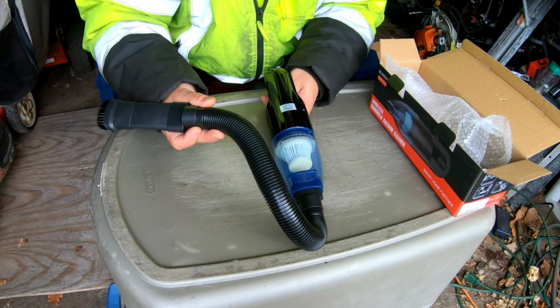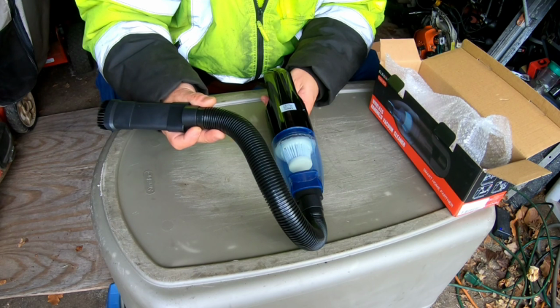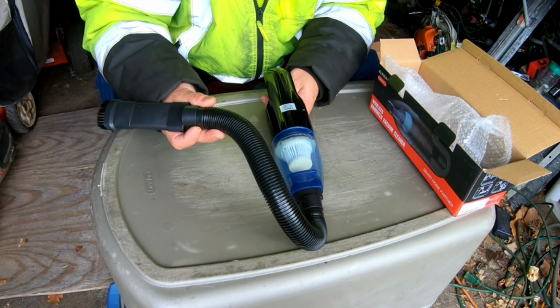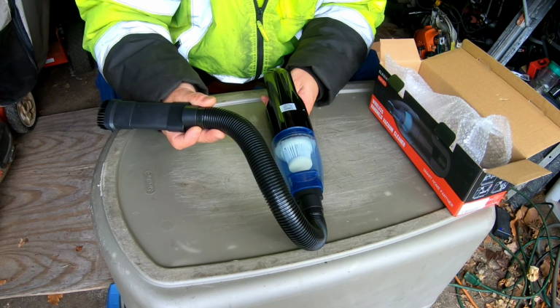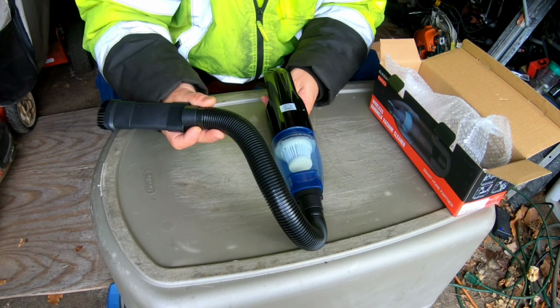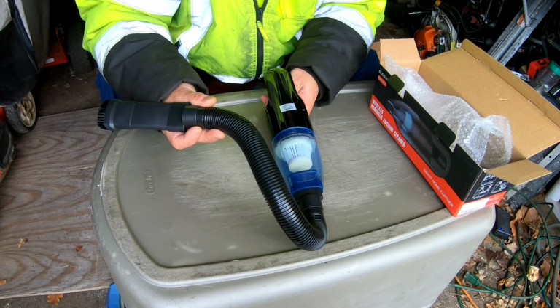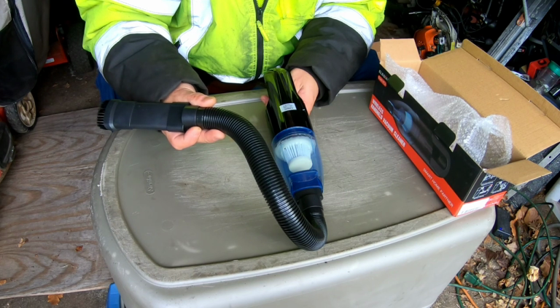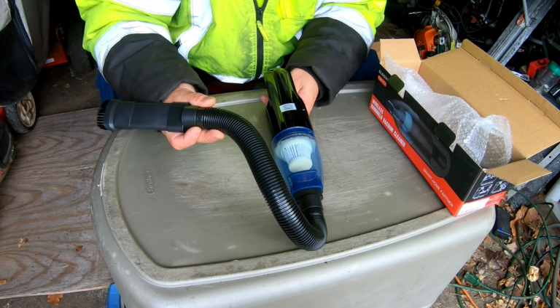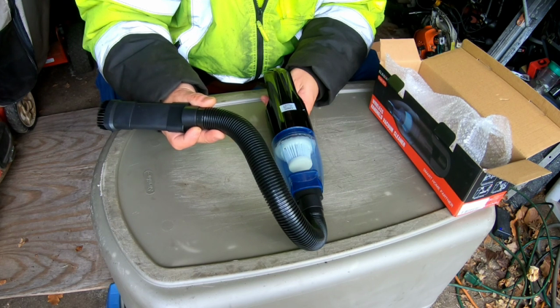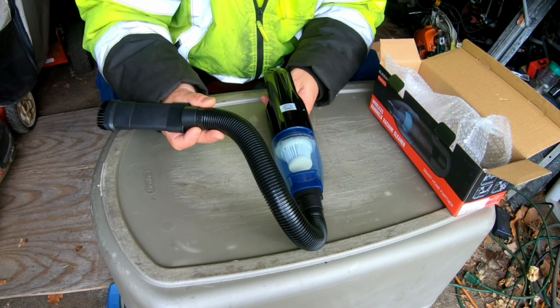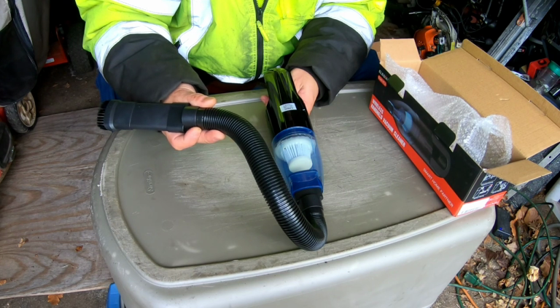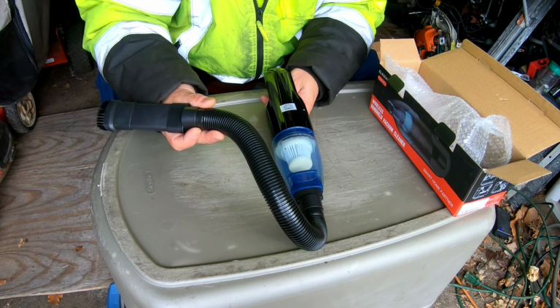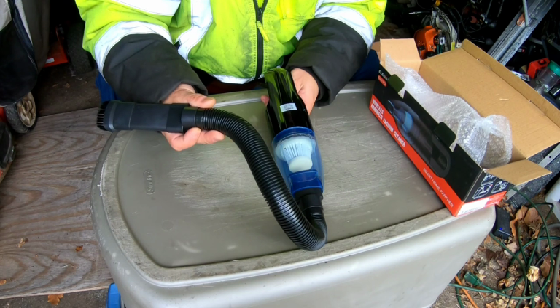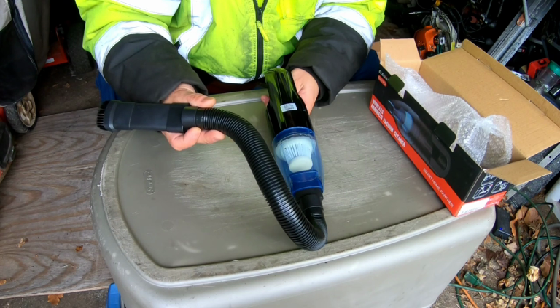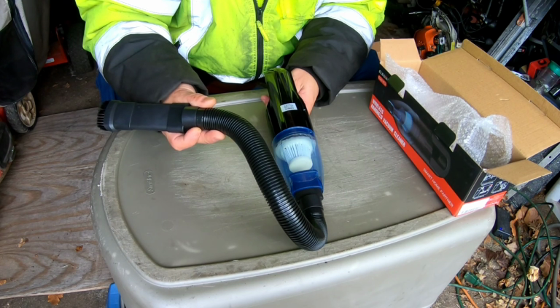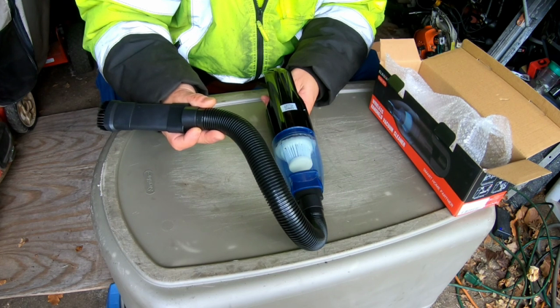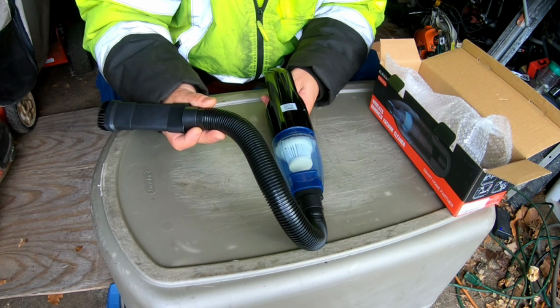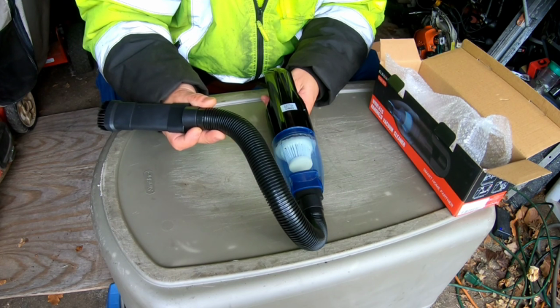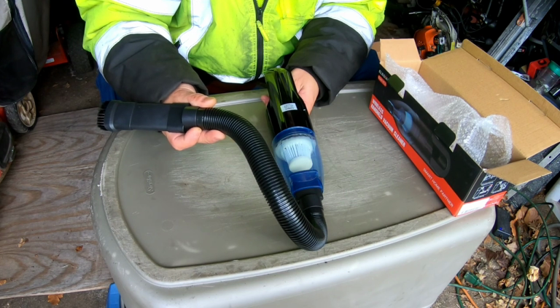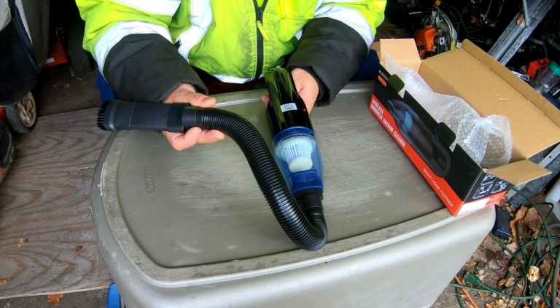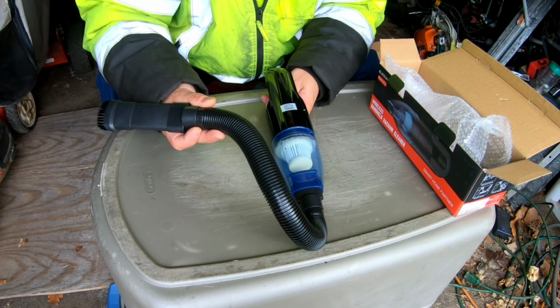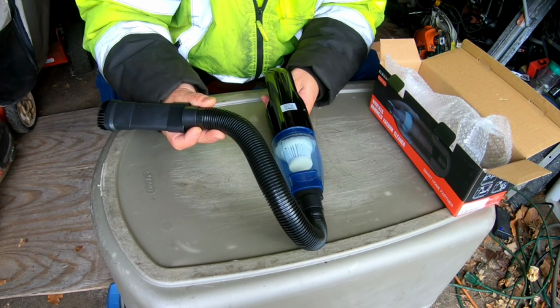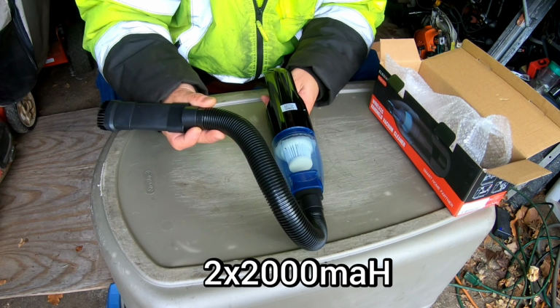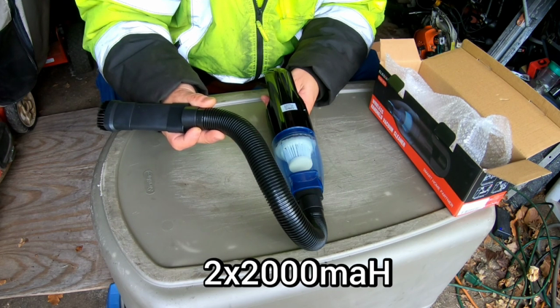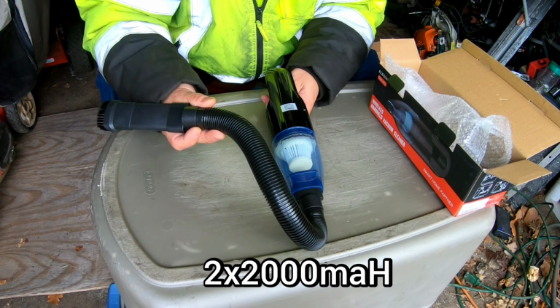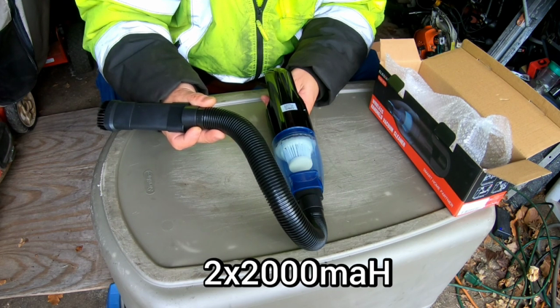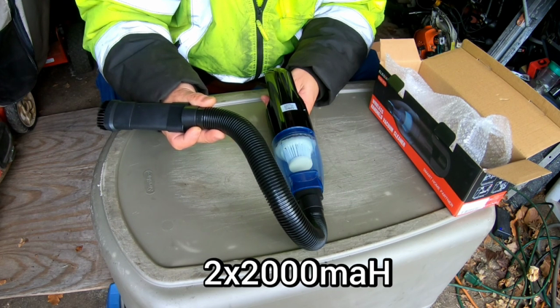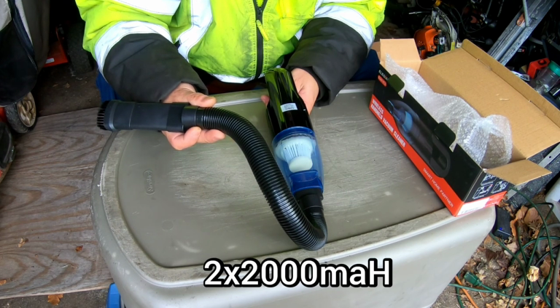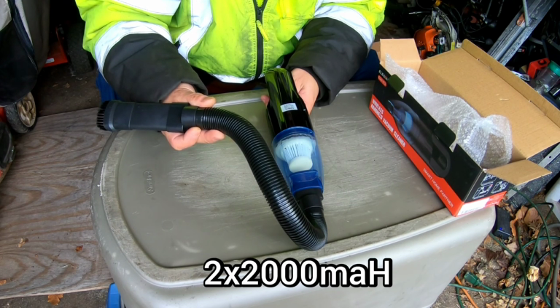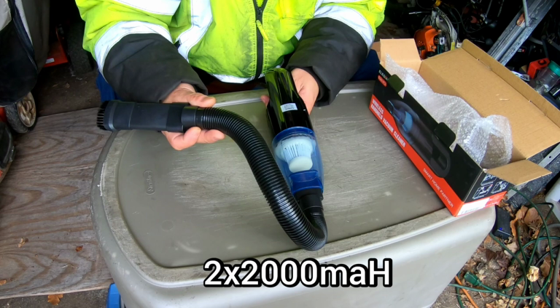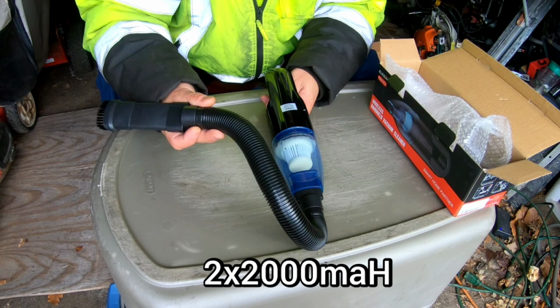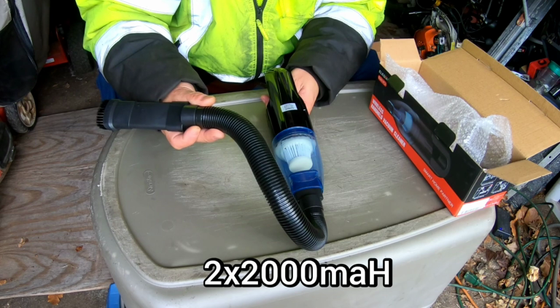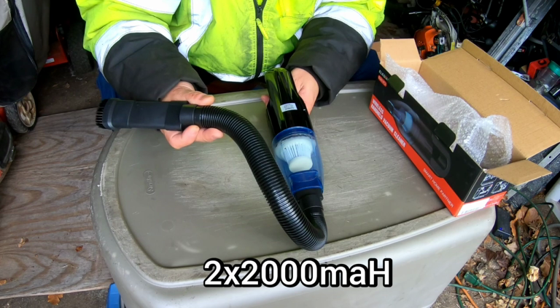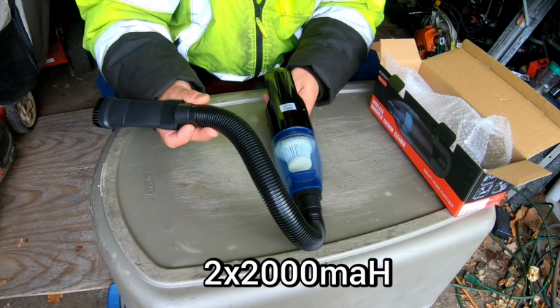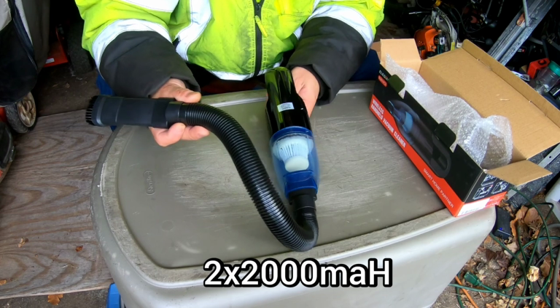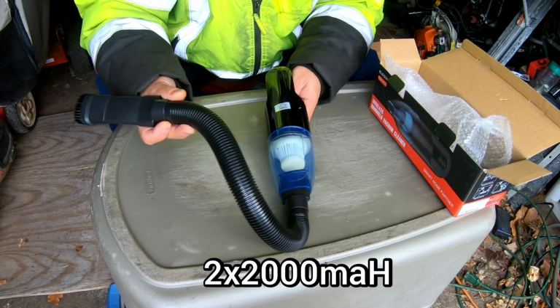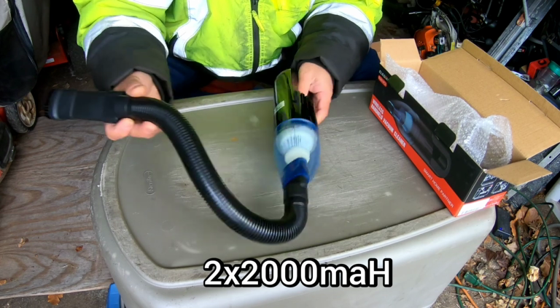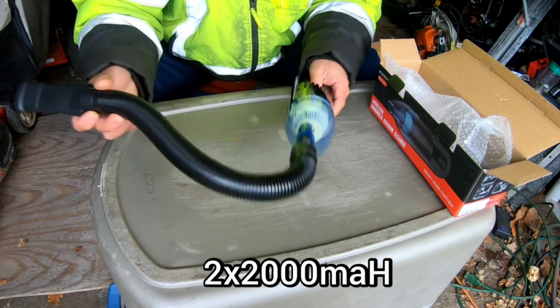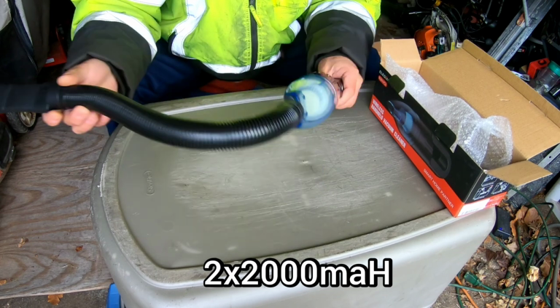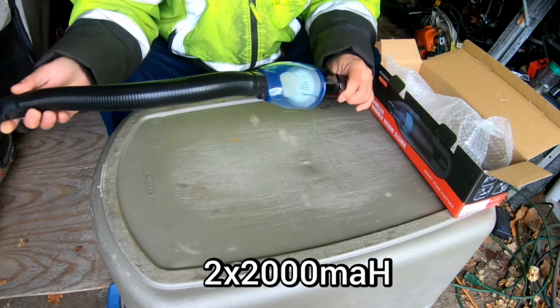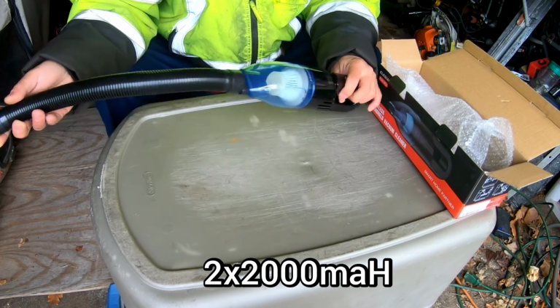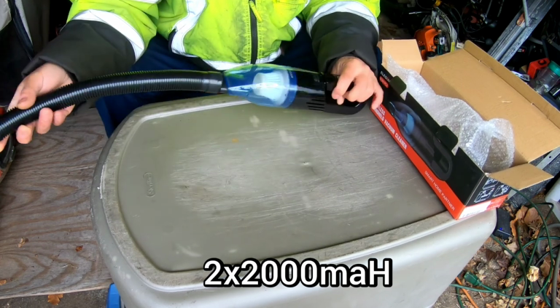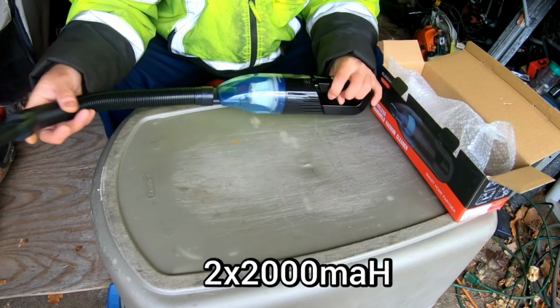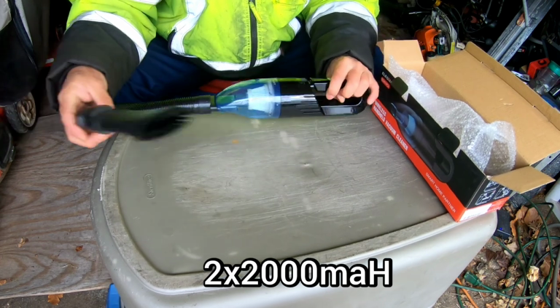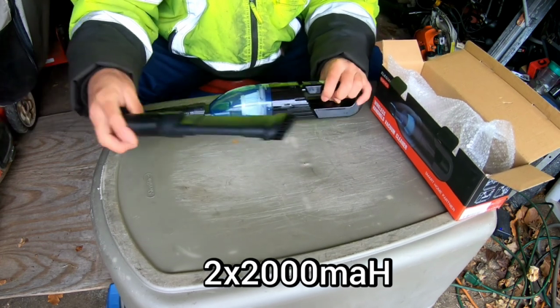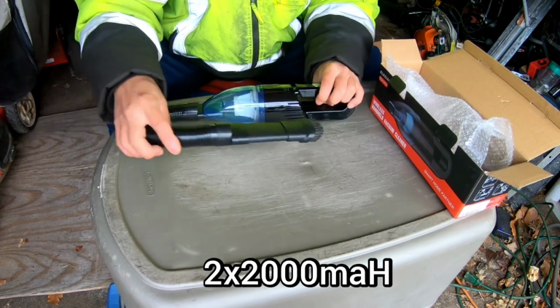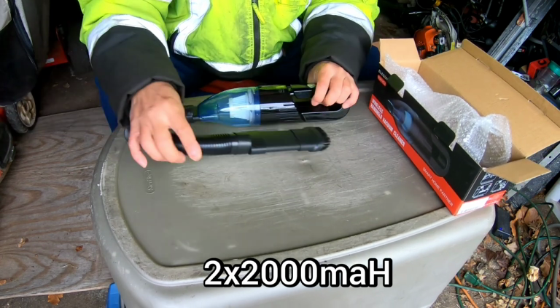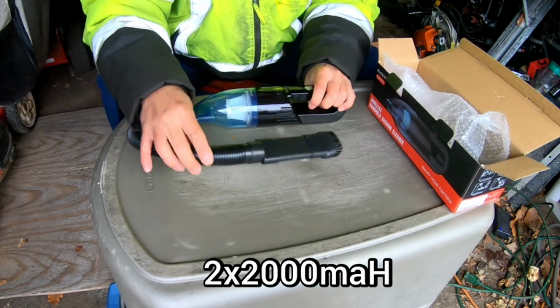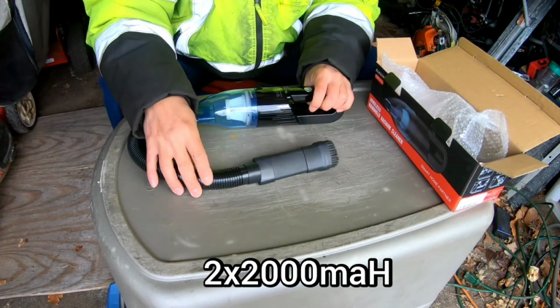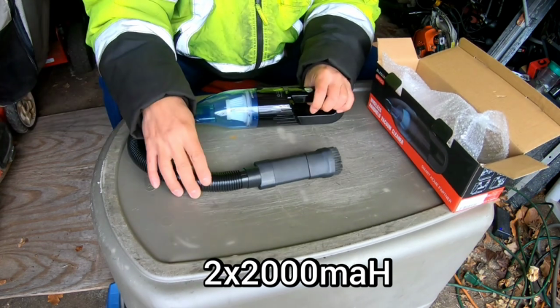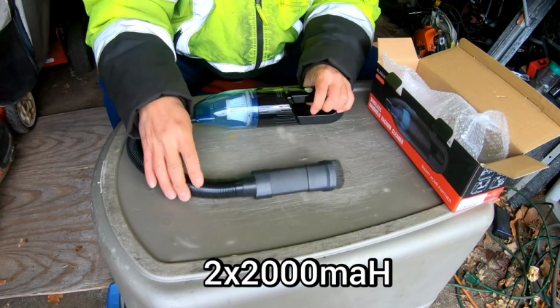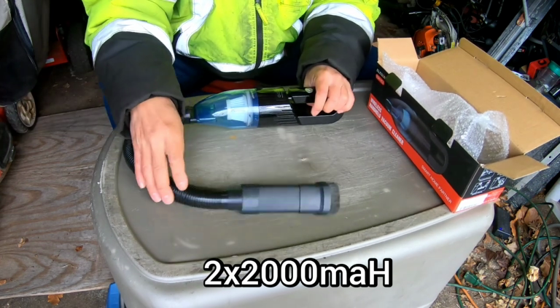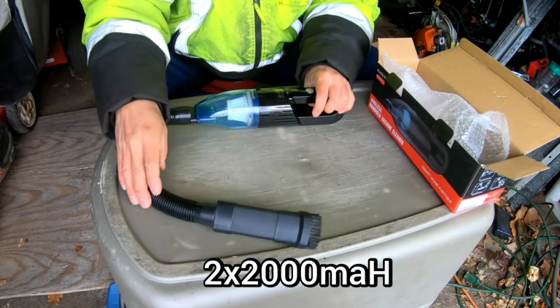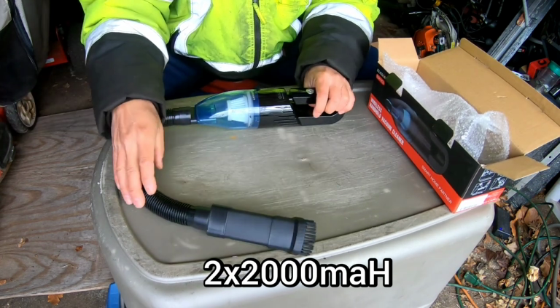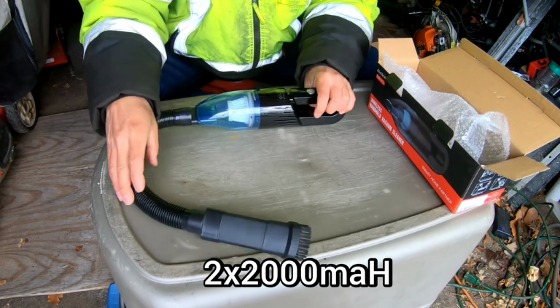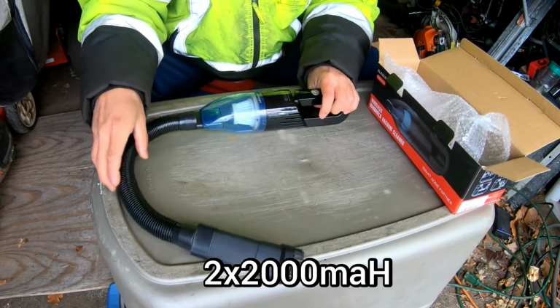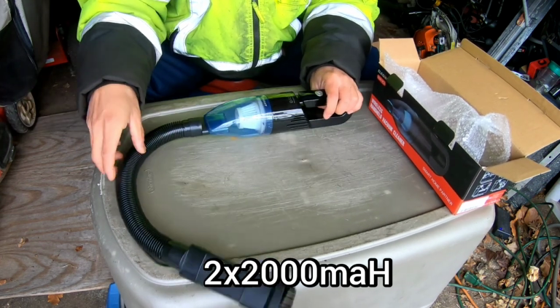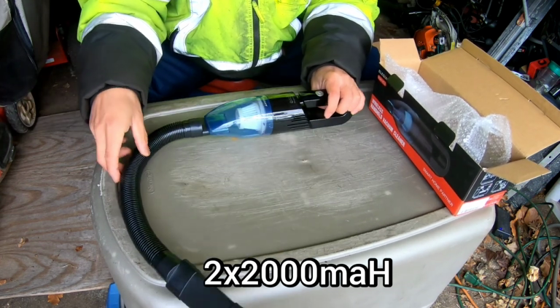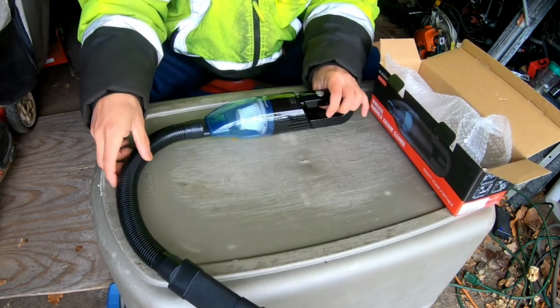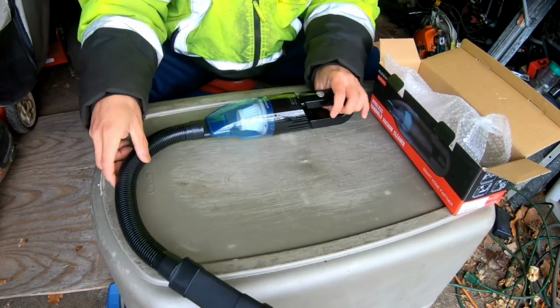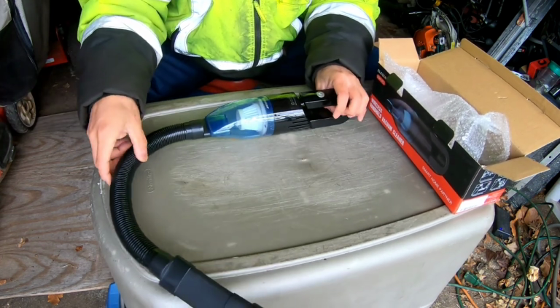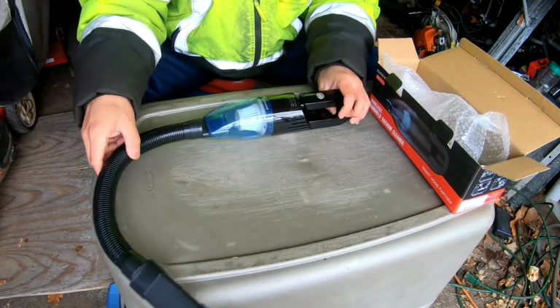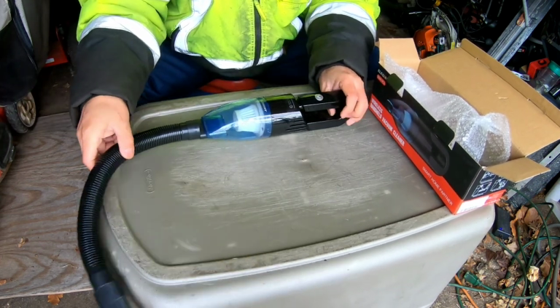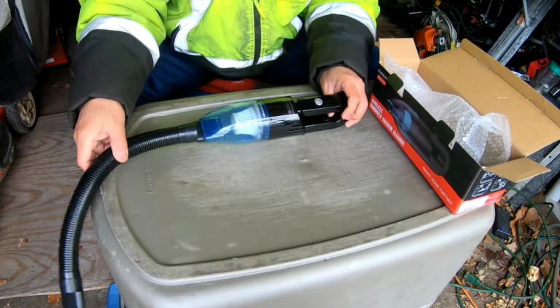This is model EGH-VC2 — Echo Golf Hotel Victor Charlie 2. Power: 7.4 volts, and inside it has a 2 by 2000 mAh battery — I think that's milliamp-hours.